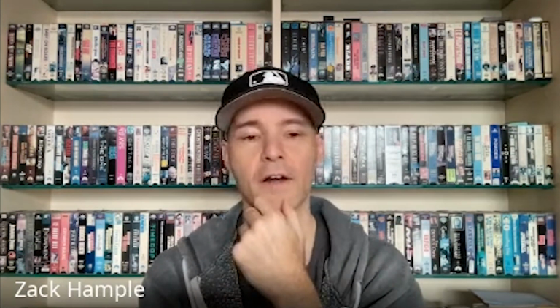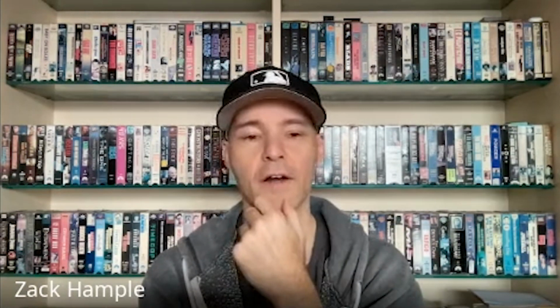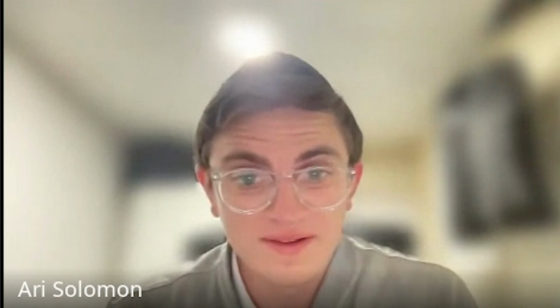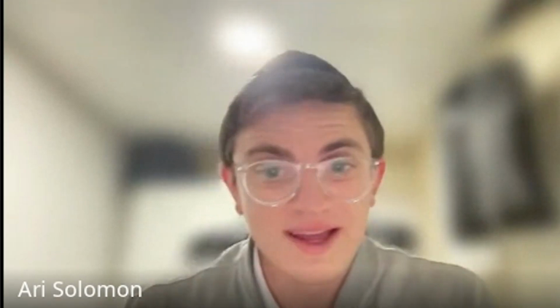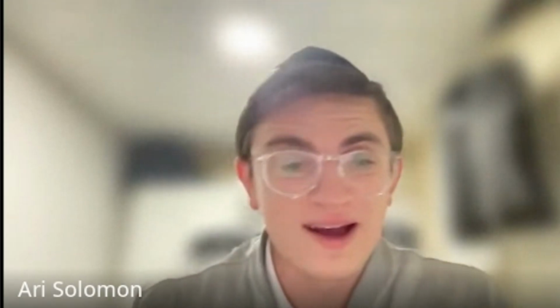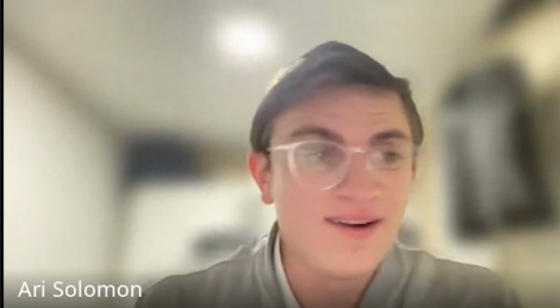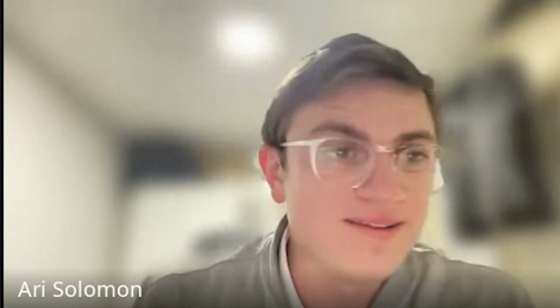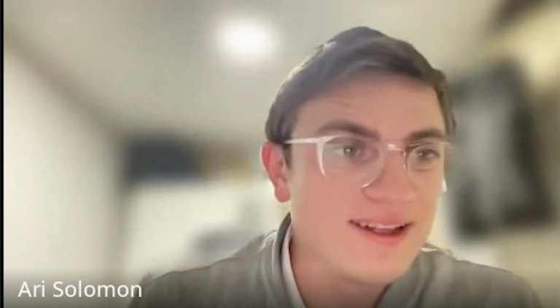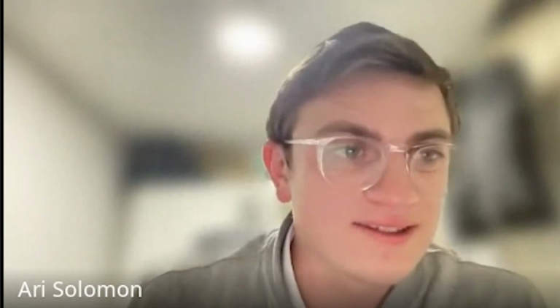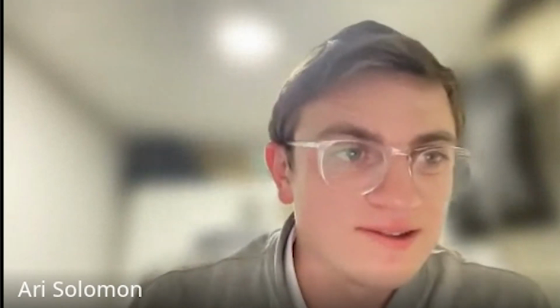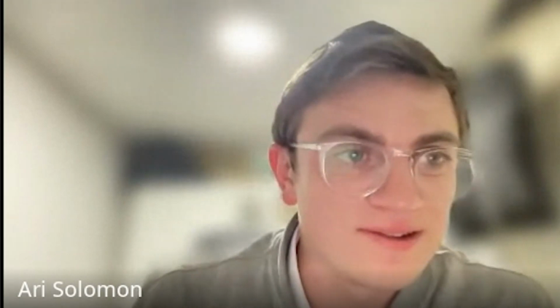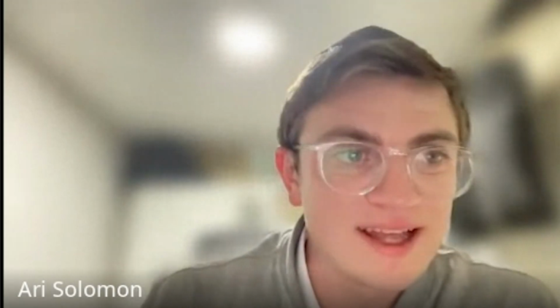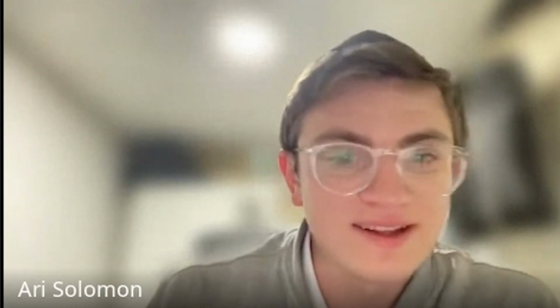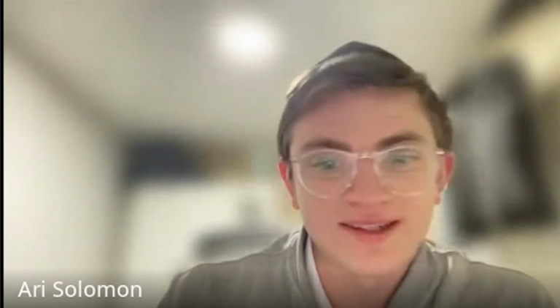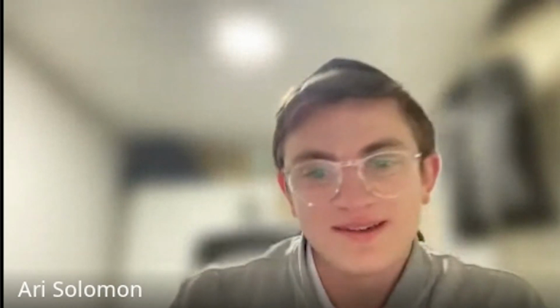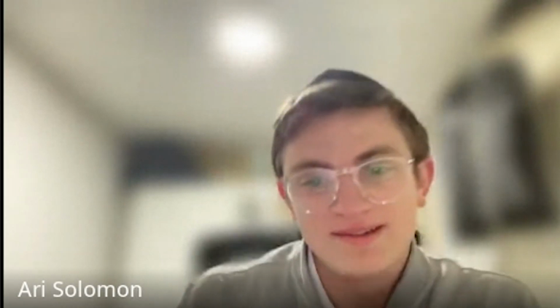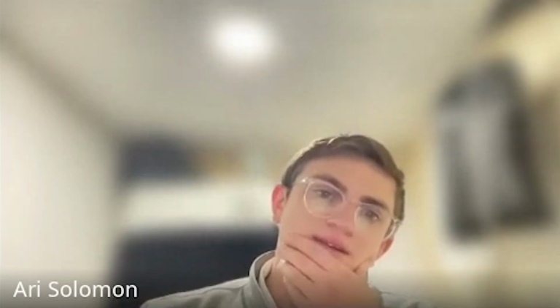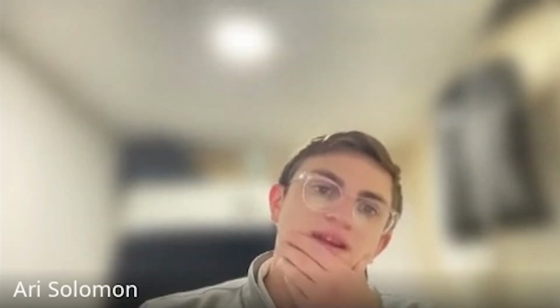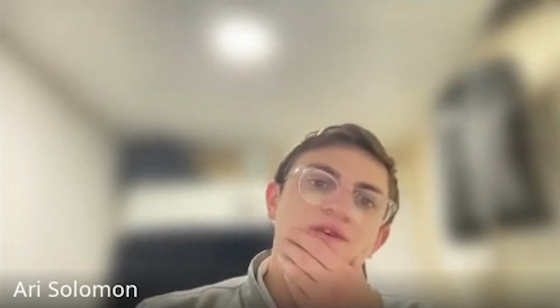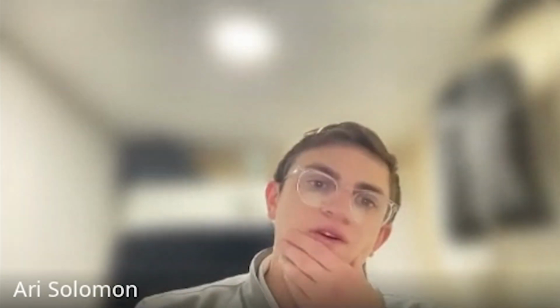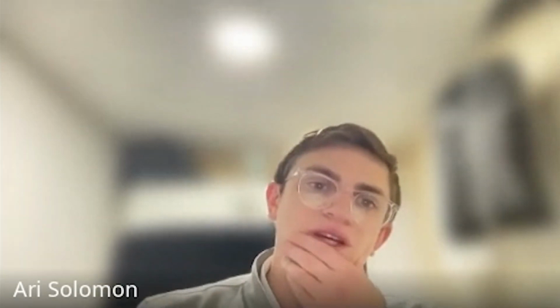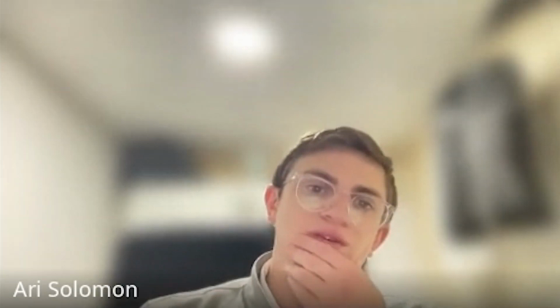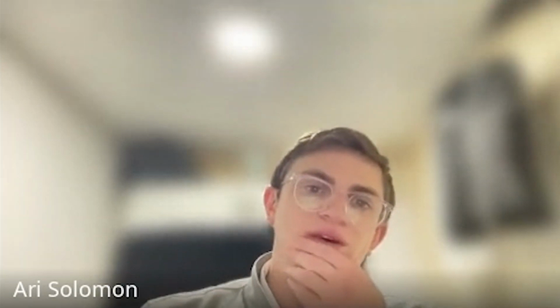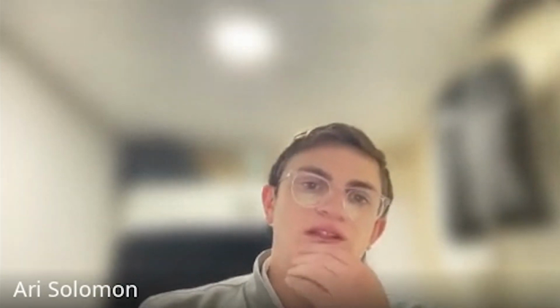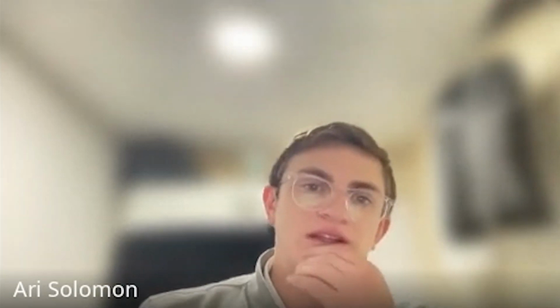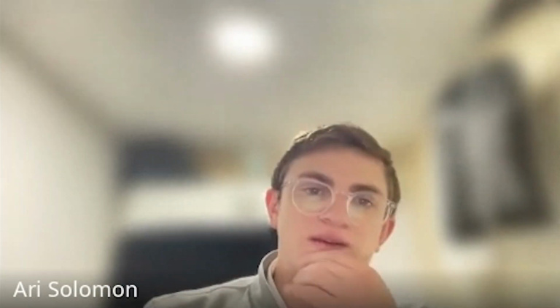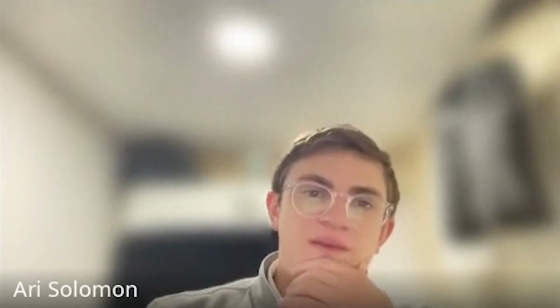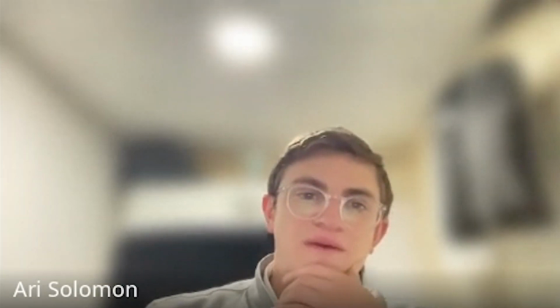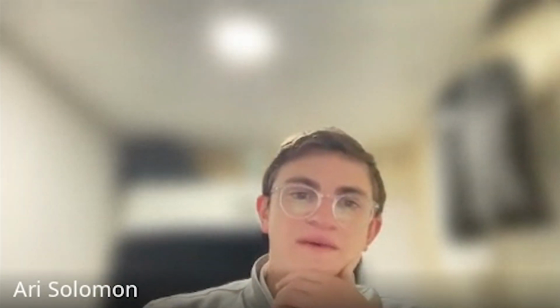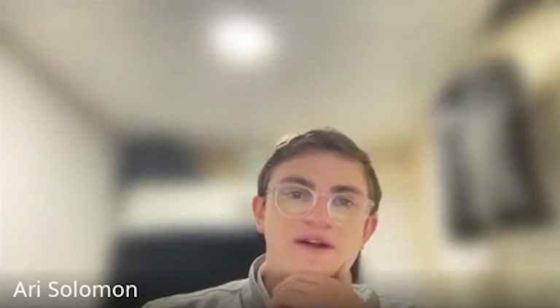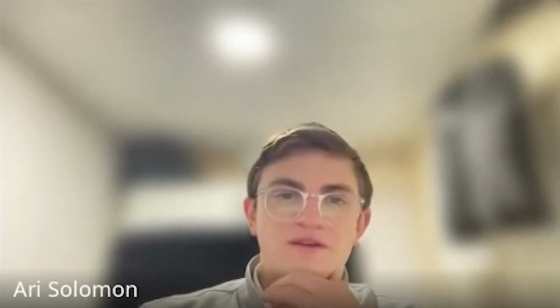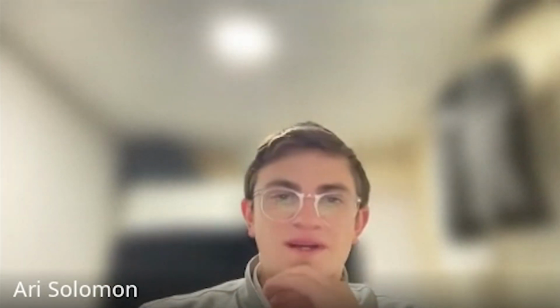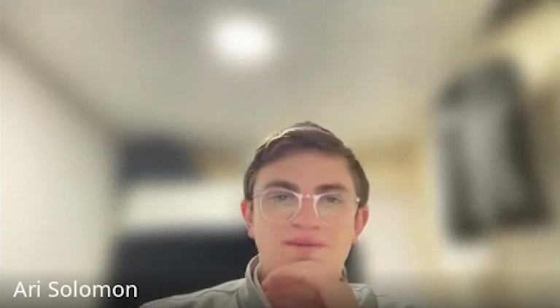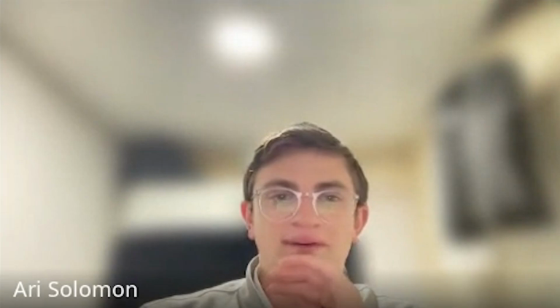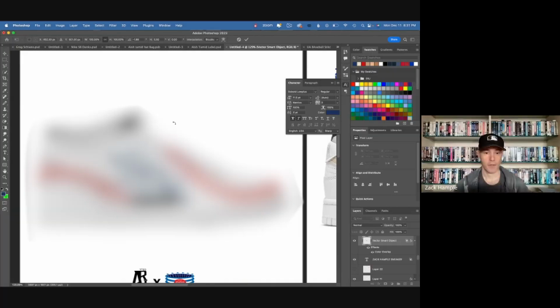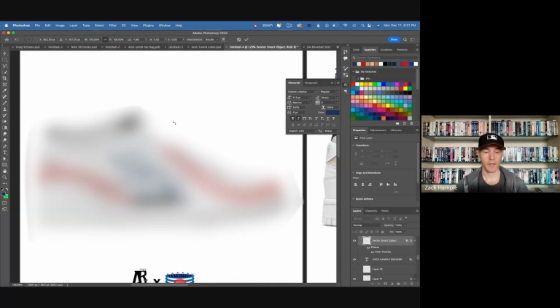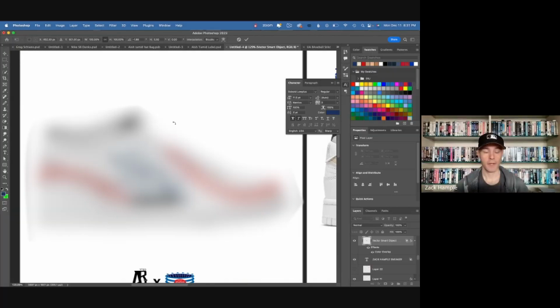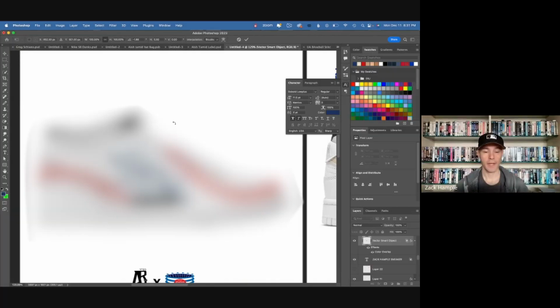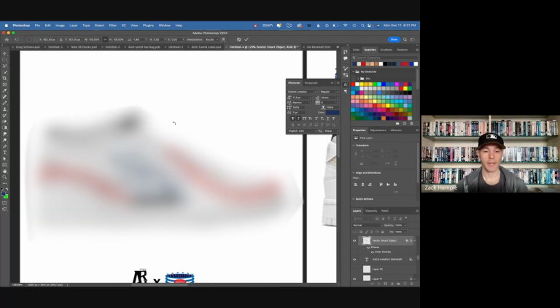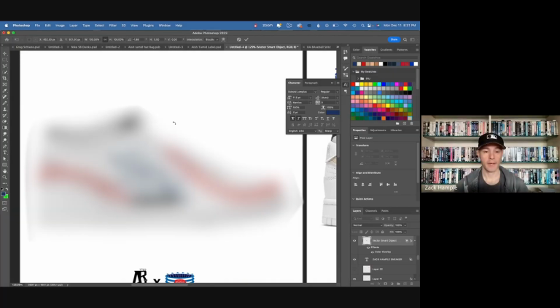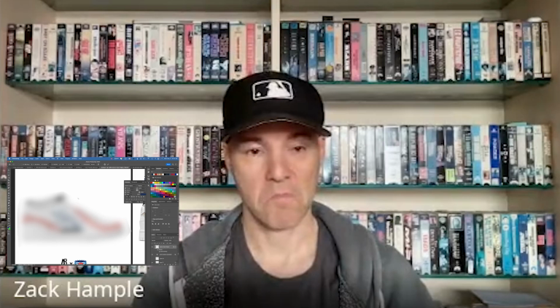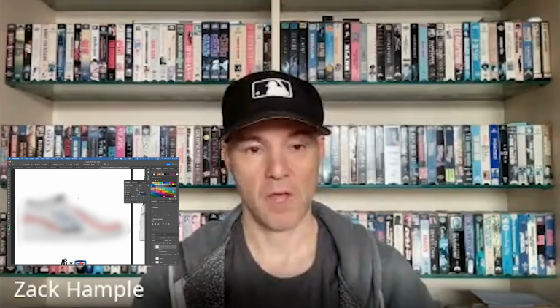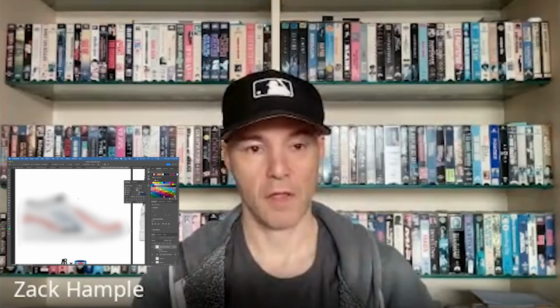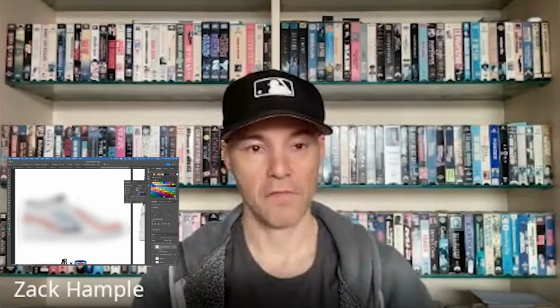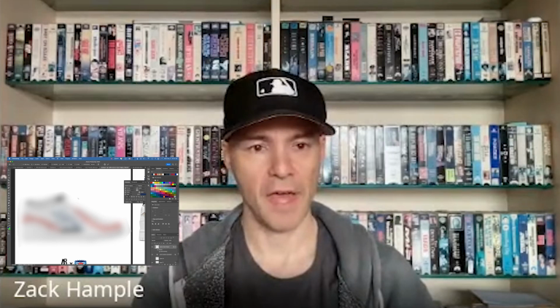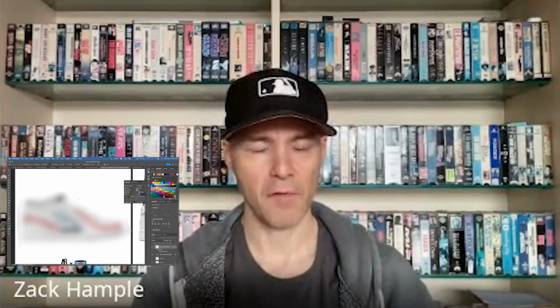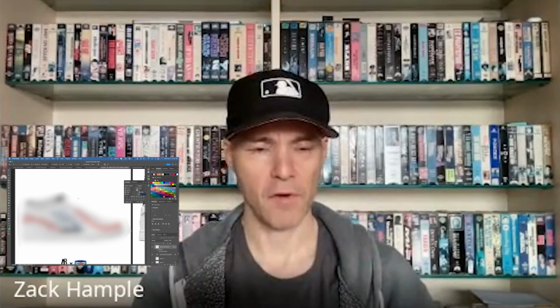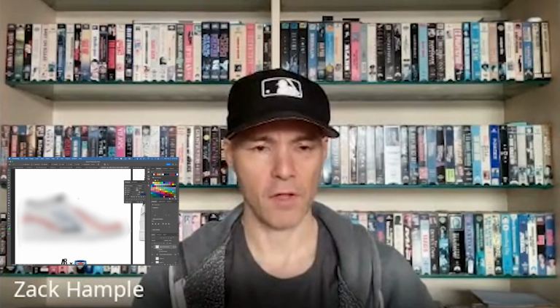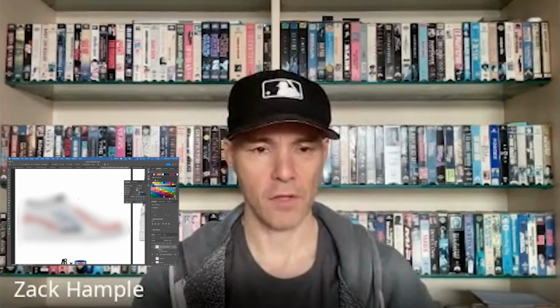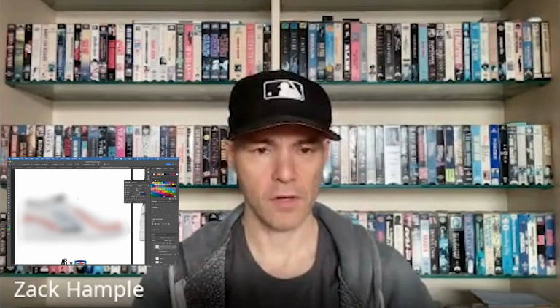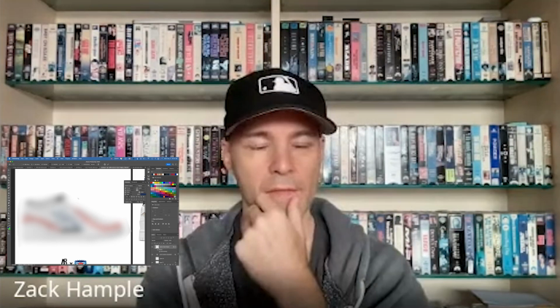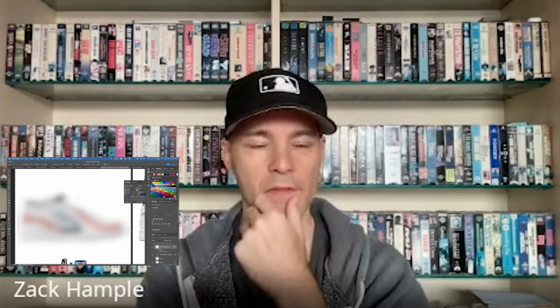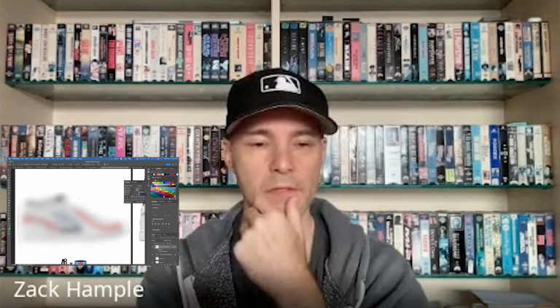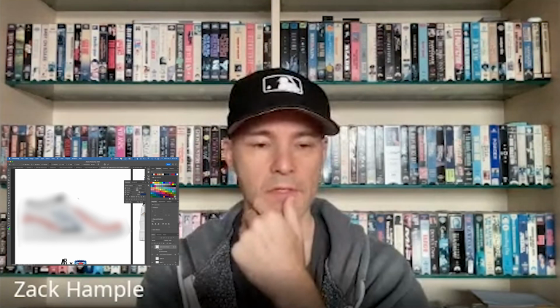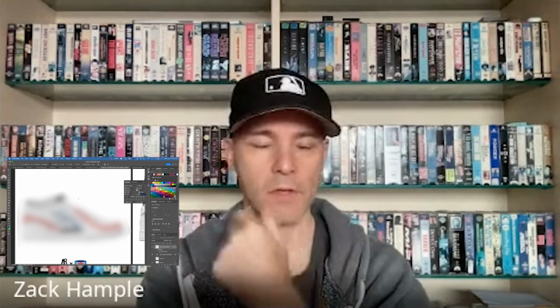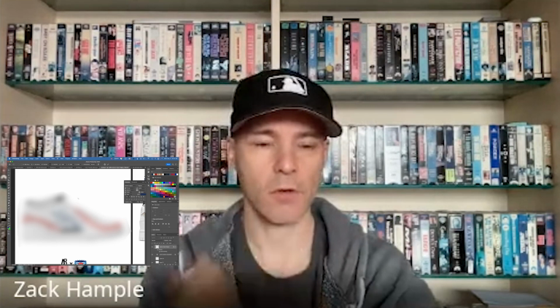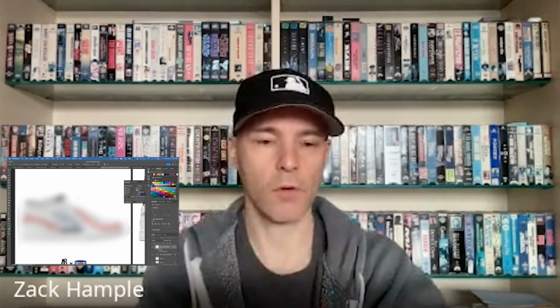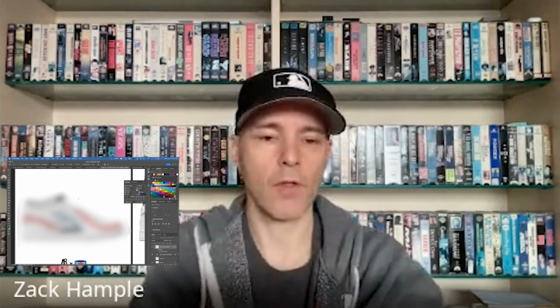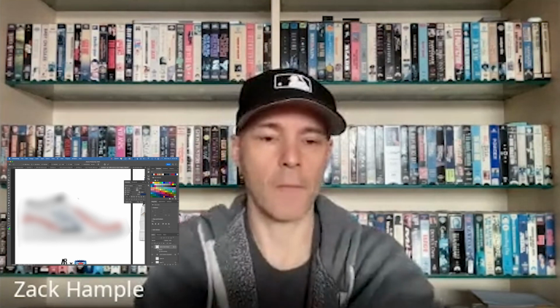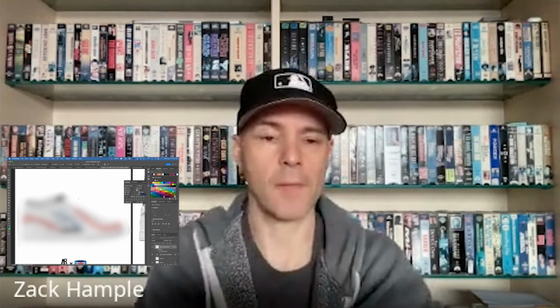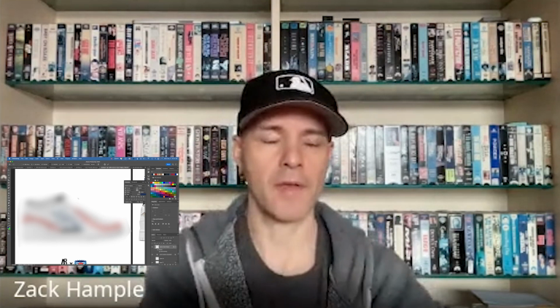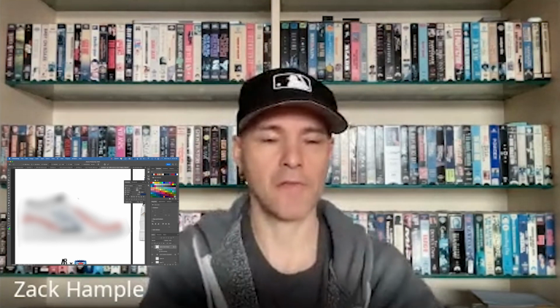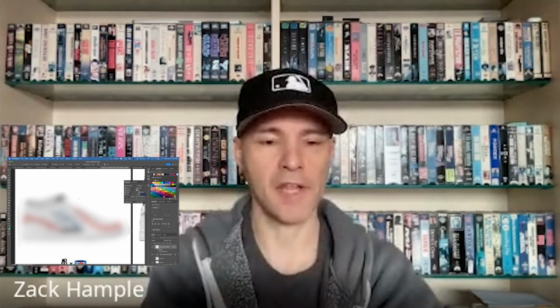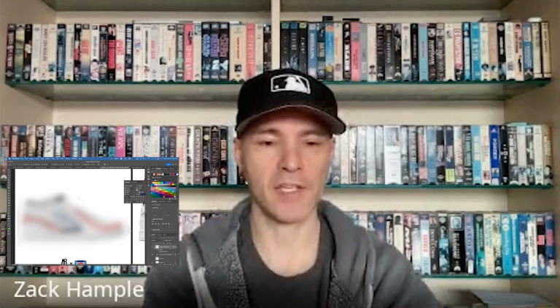Oh yeah, oh that's cool, that was good. It definitely looks like it would make a major league baseball right now. I like it, I love that overall look. This looks so cool — I'm gonna be afraid to wear this.